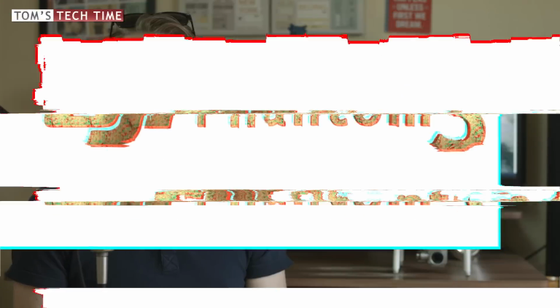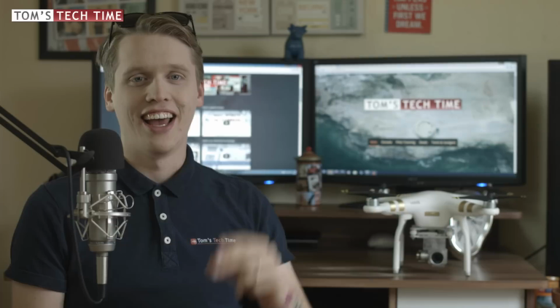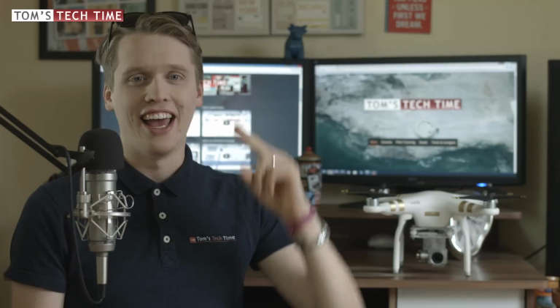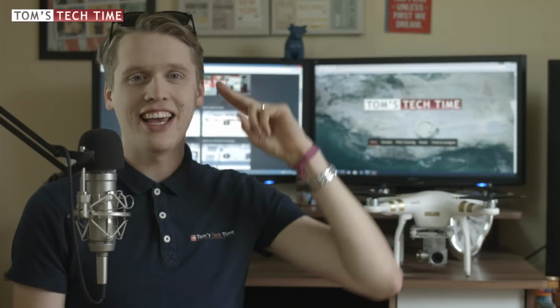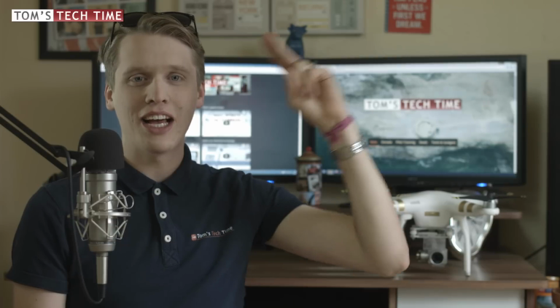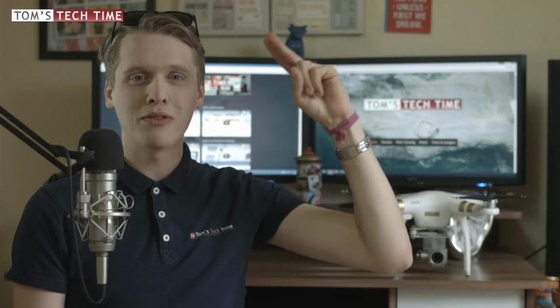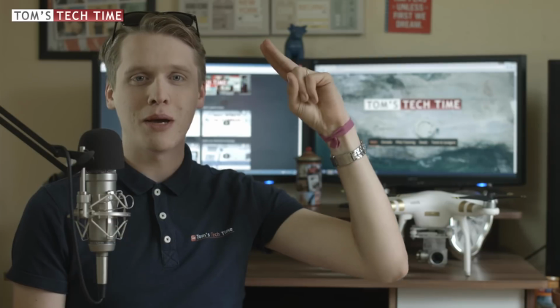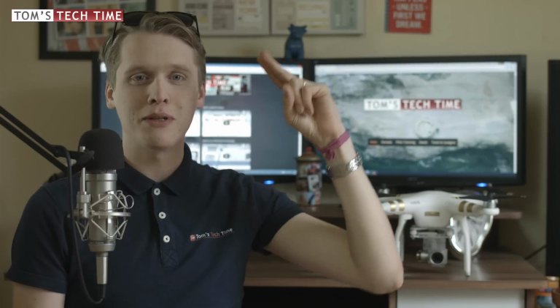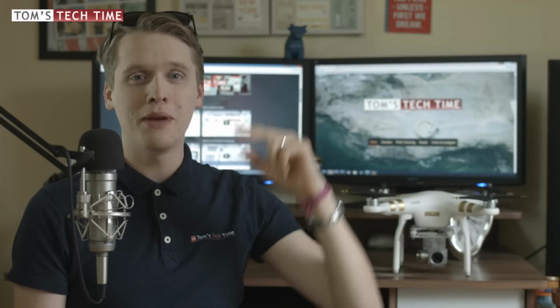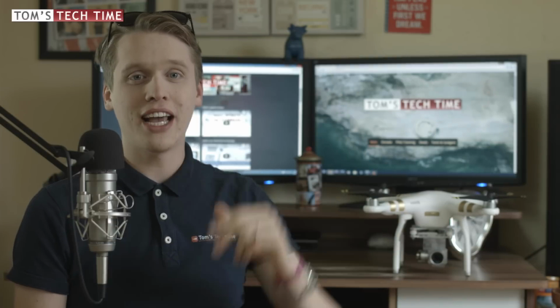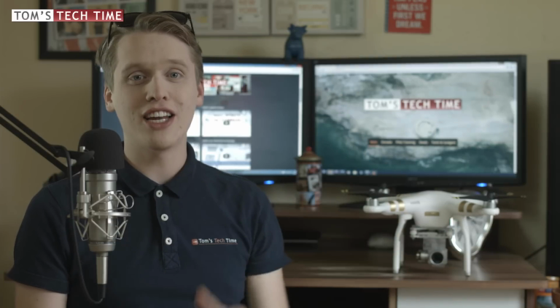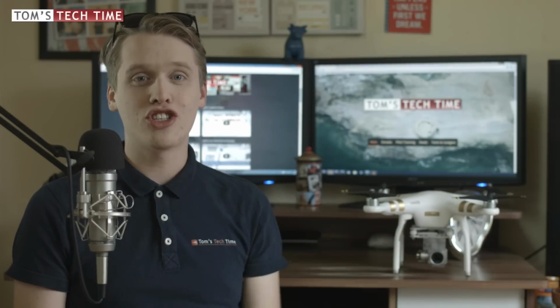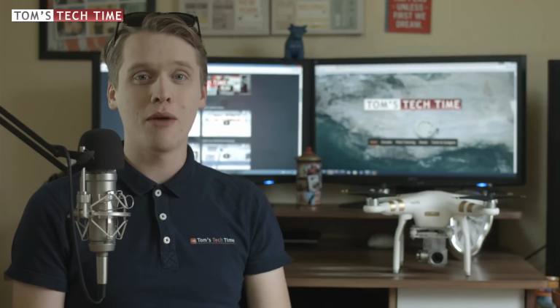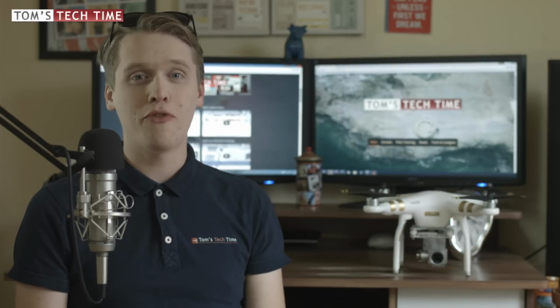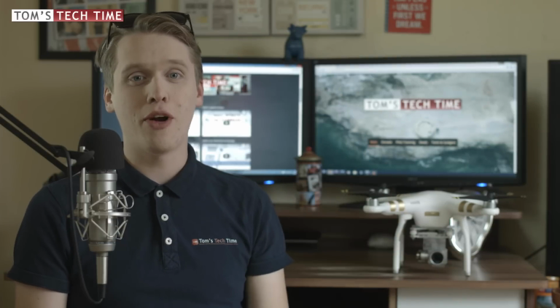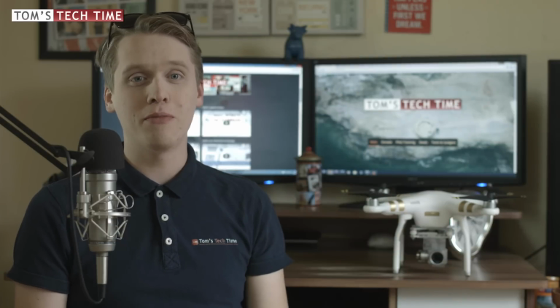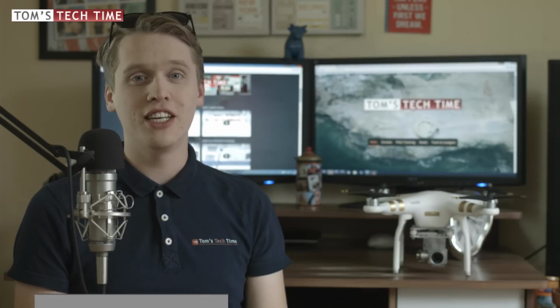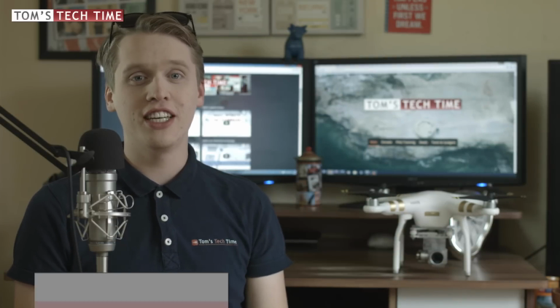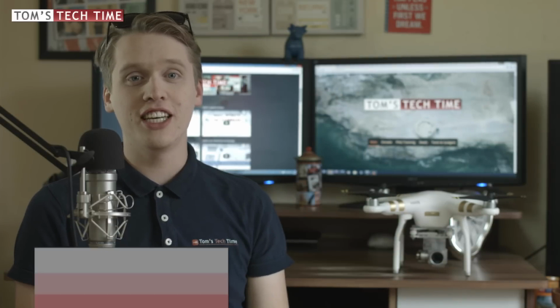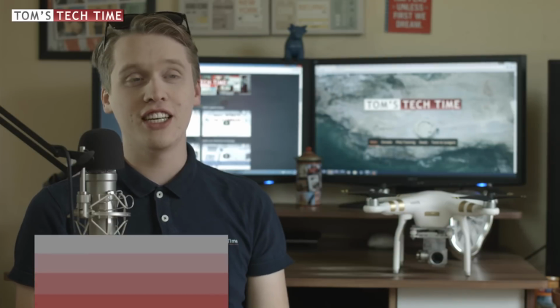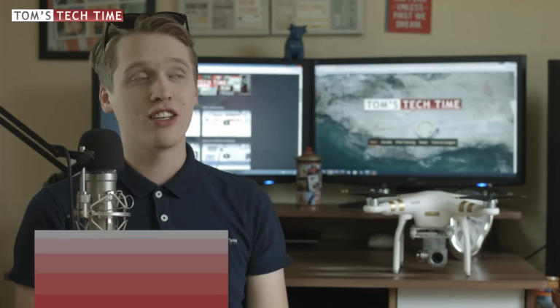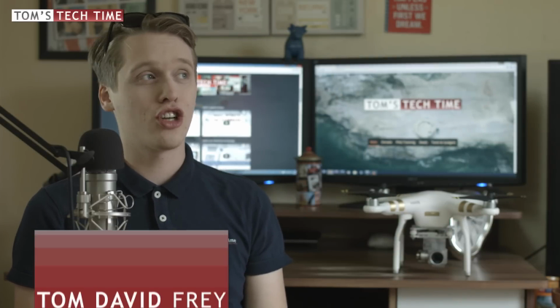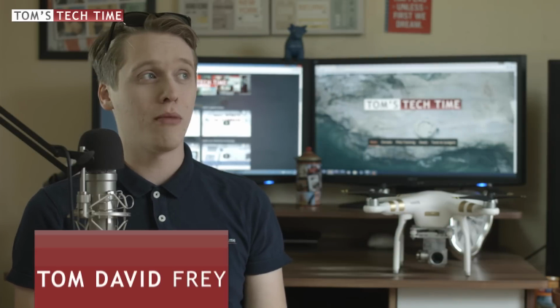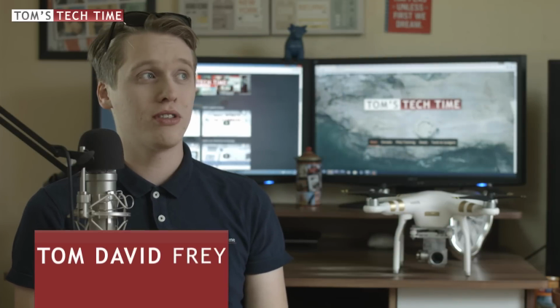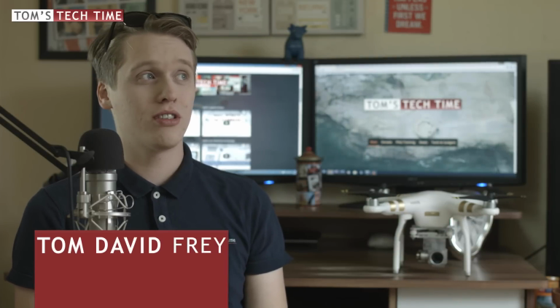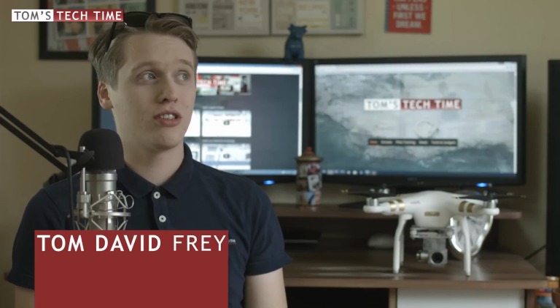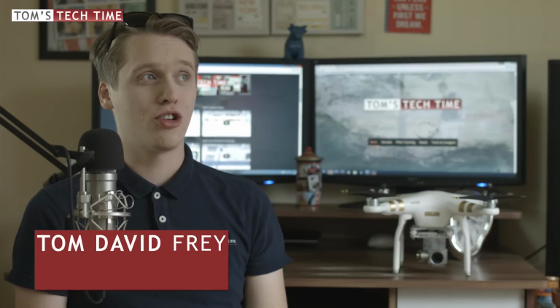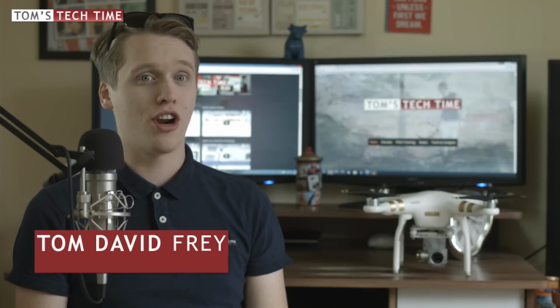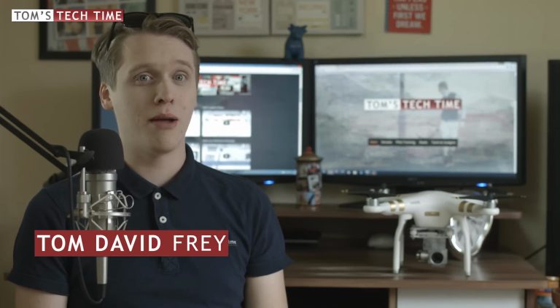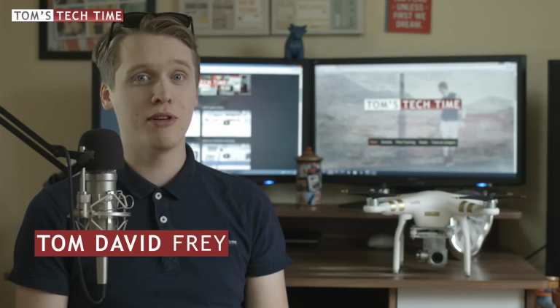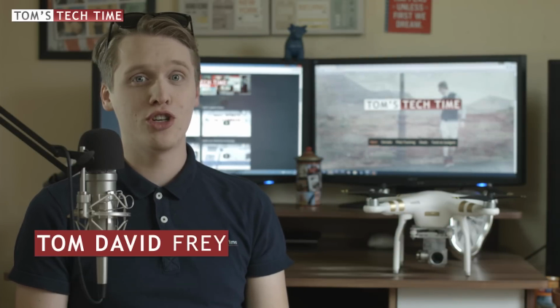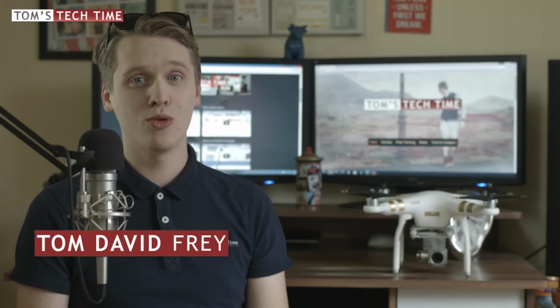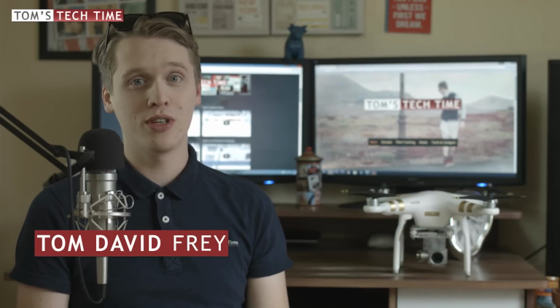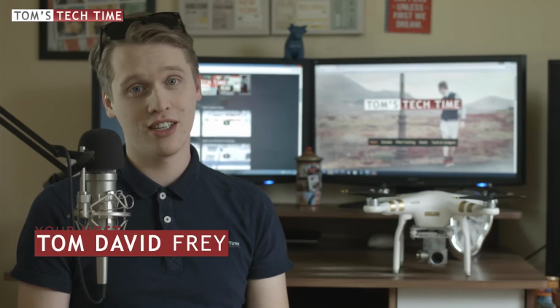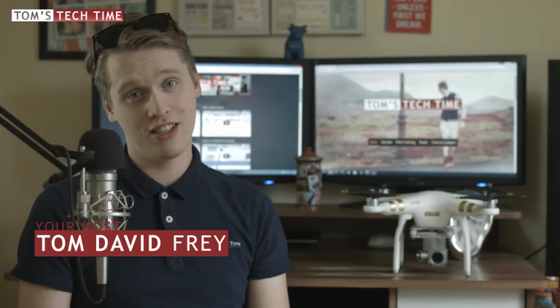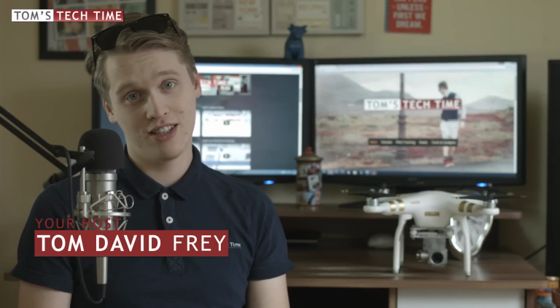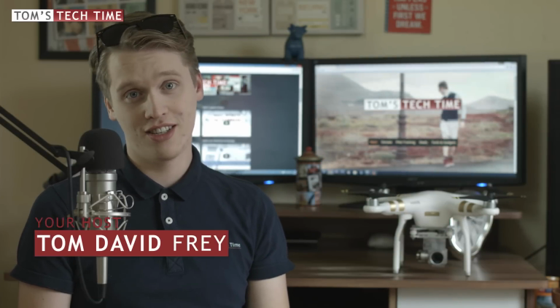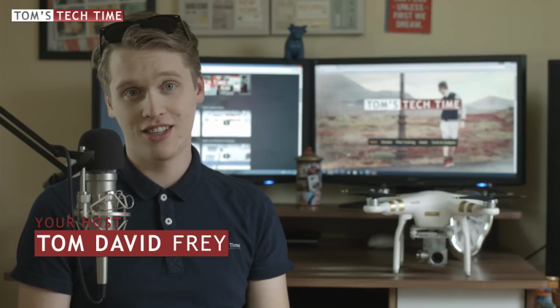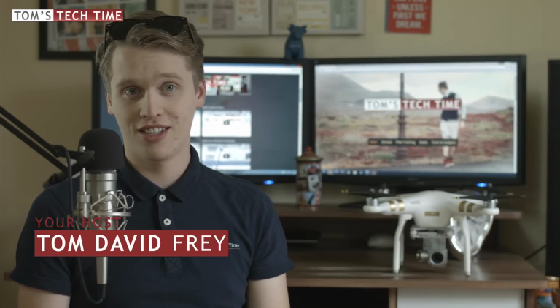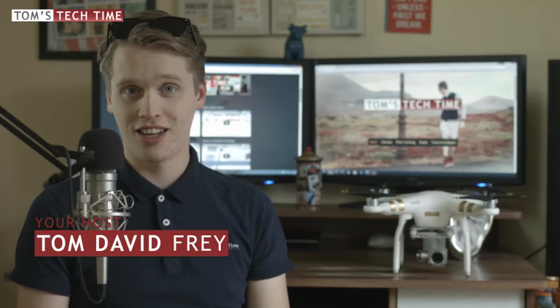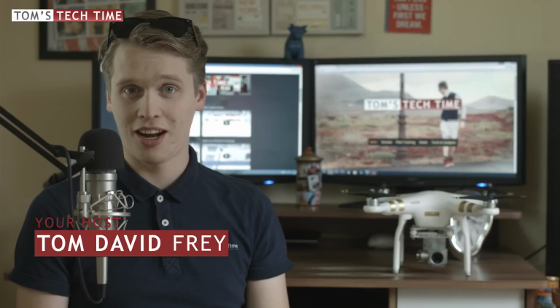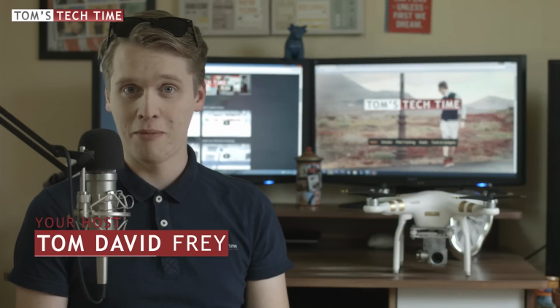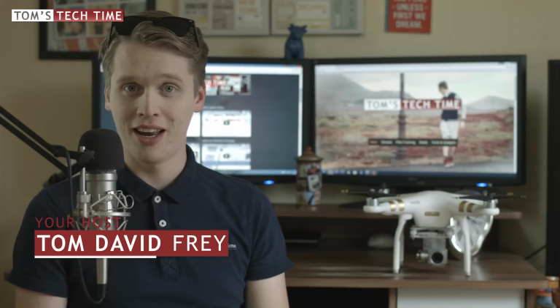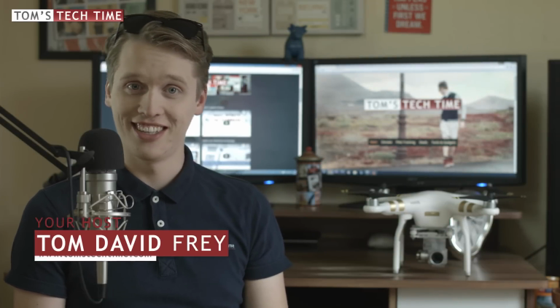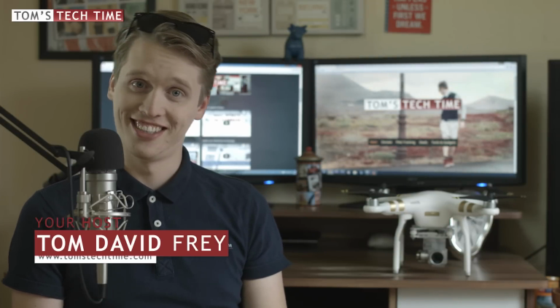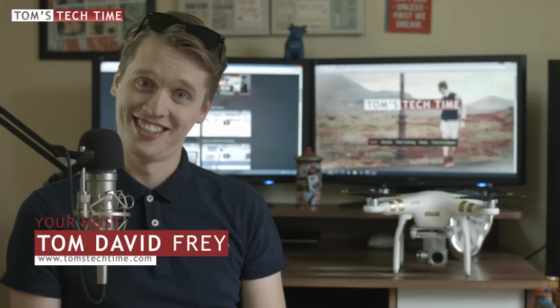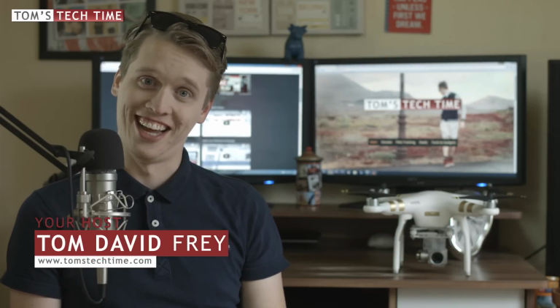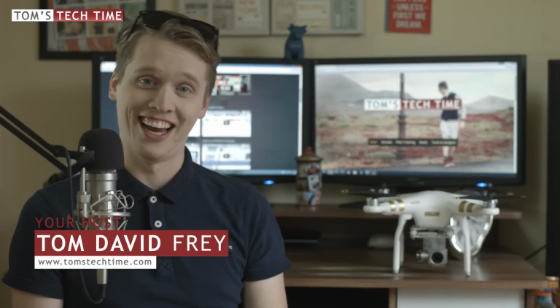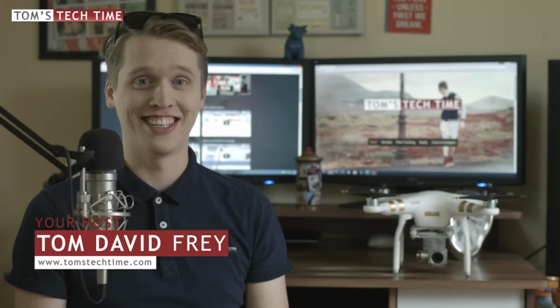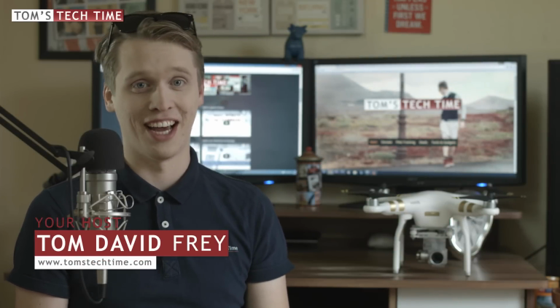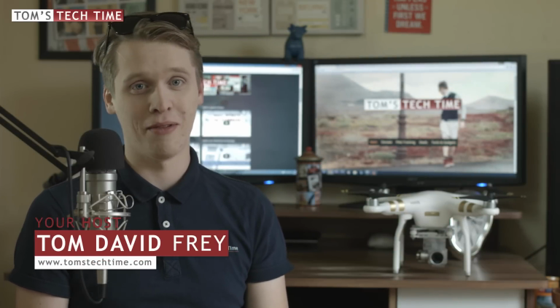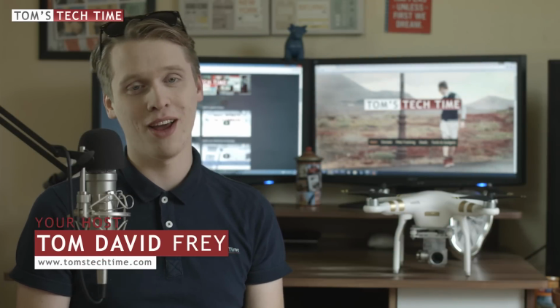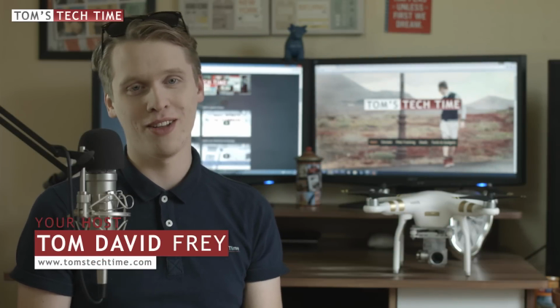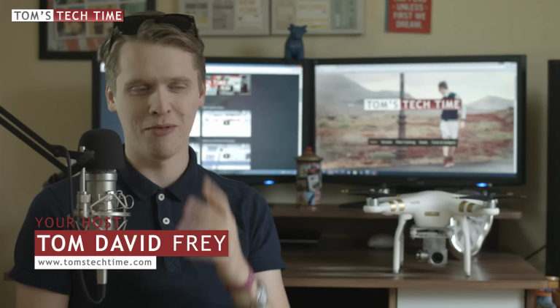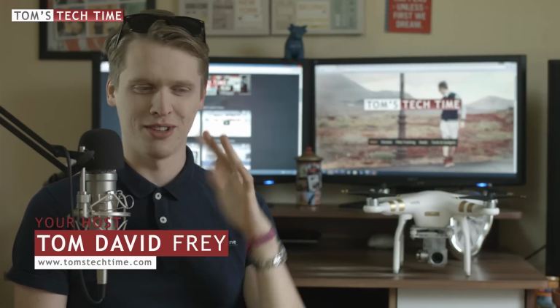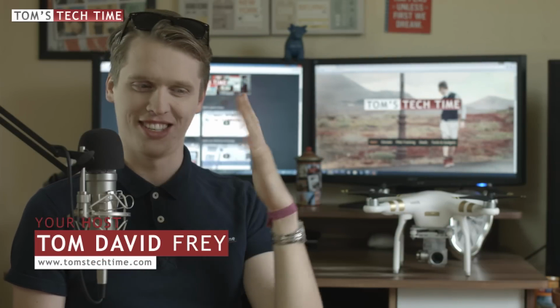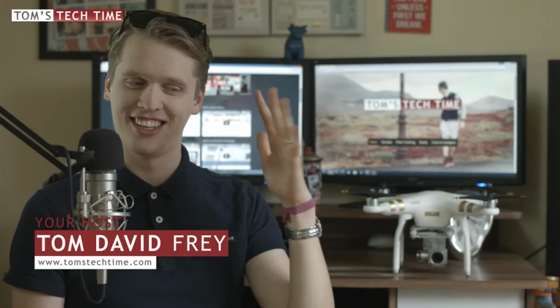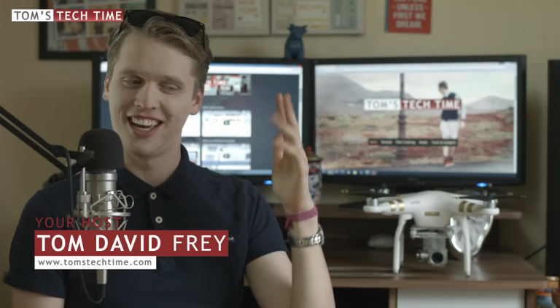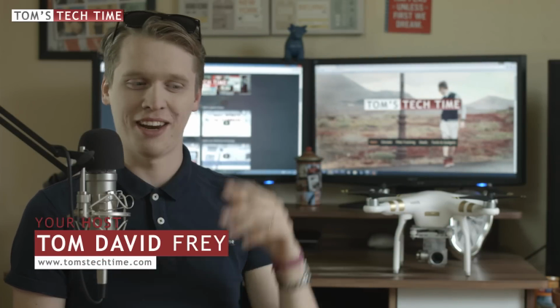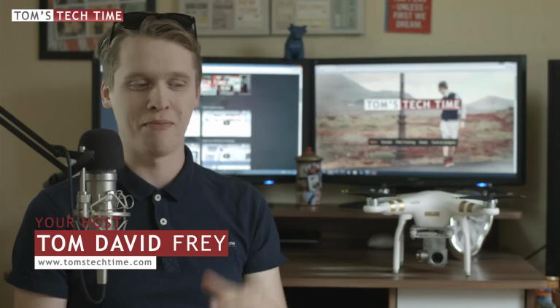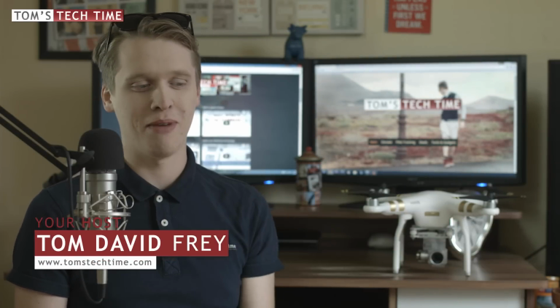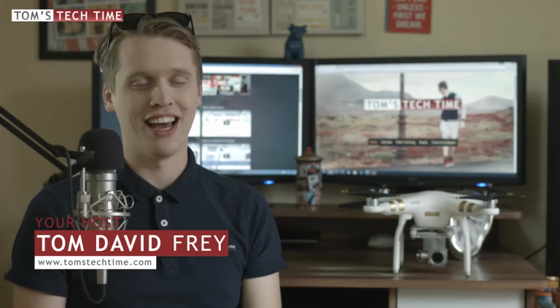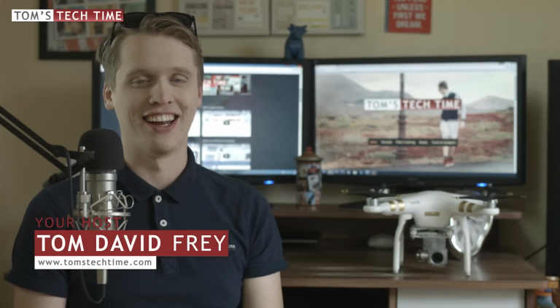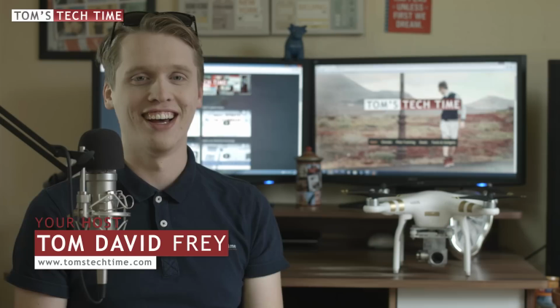Hey guys, what's up? It's me again, Tom from TTT — Tom's Troubleshooting Tremendous Take Time. Now that was kind of bad, huh?